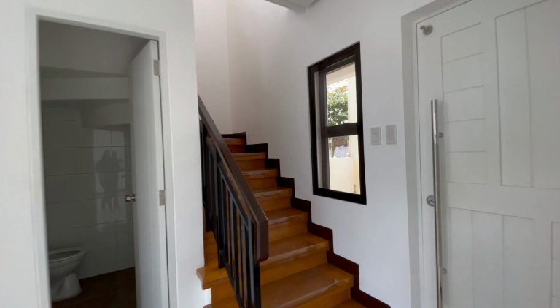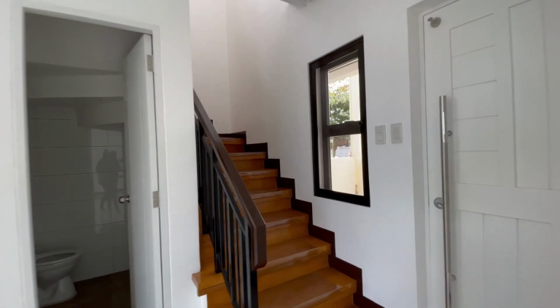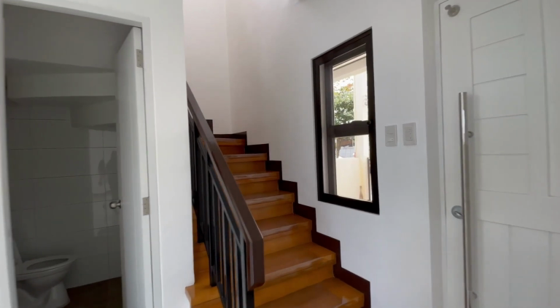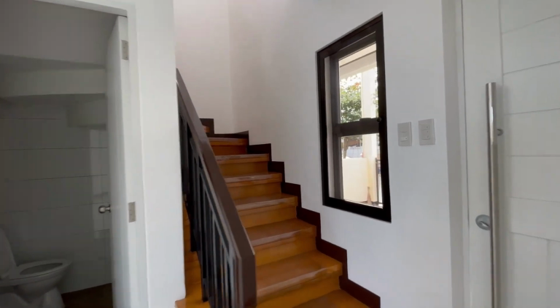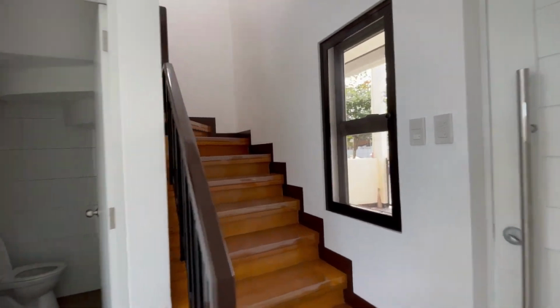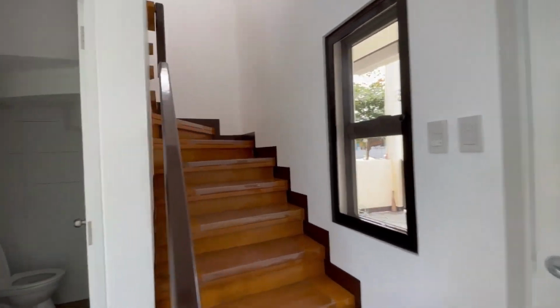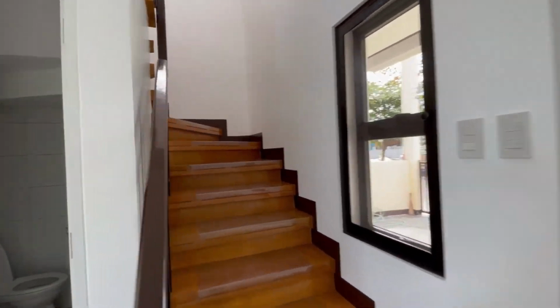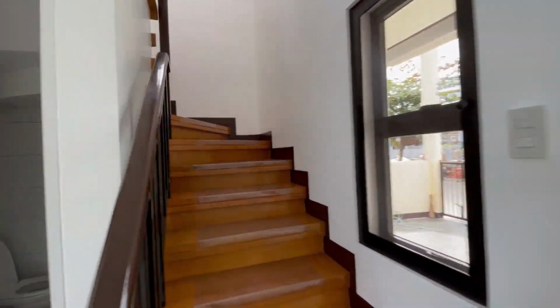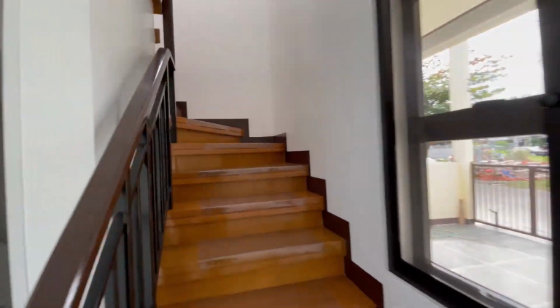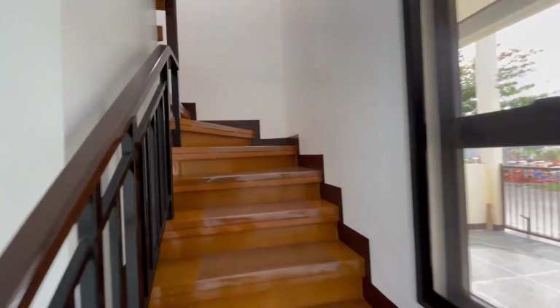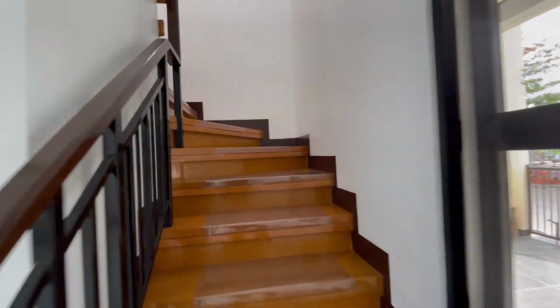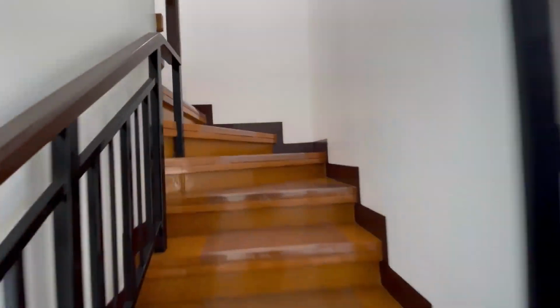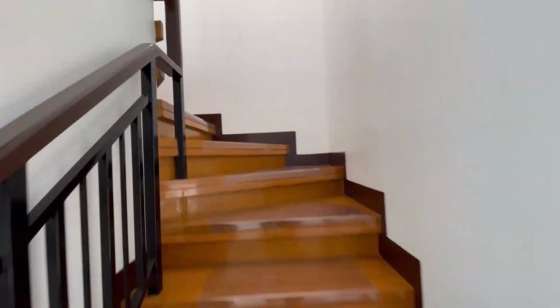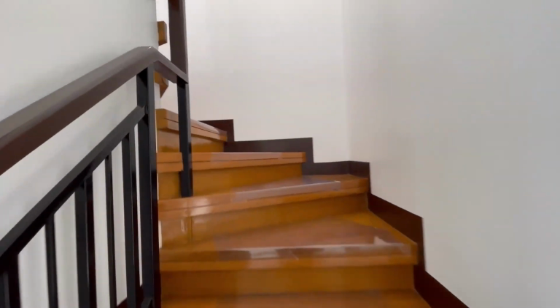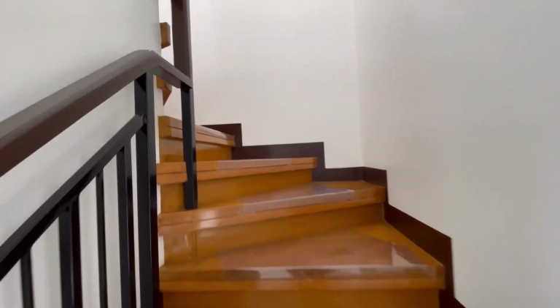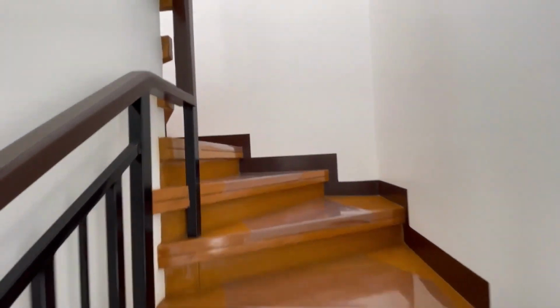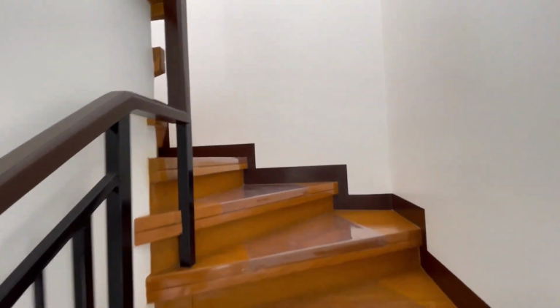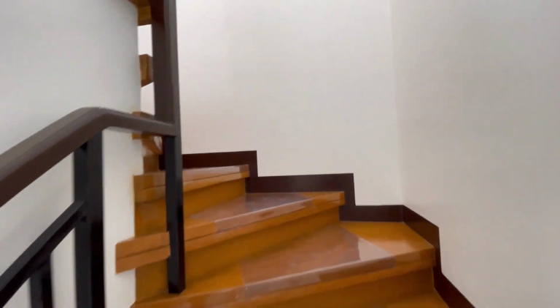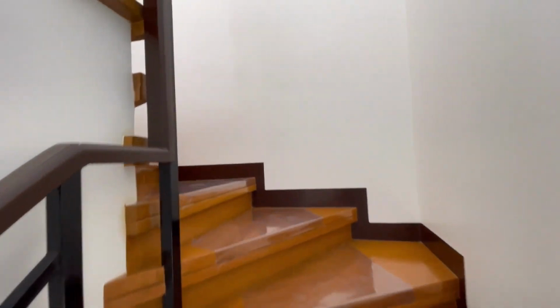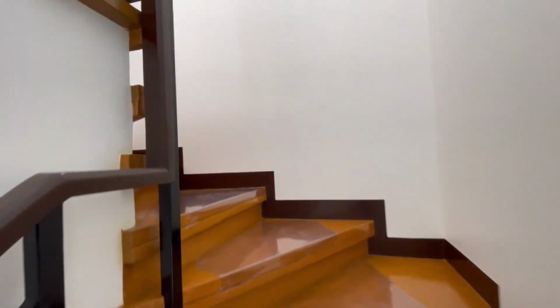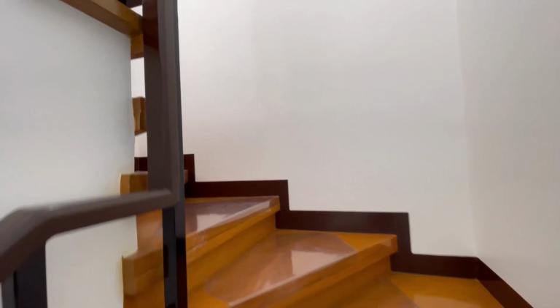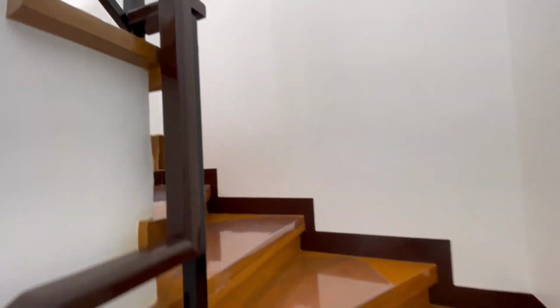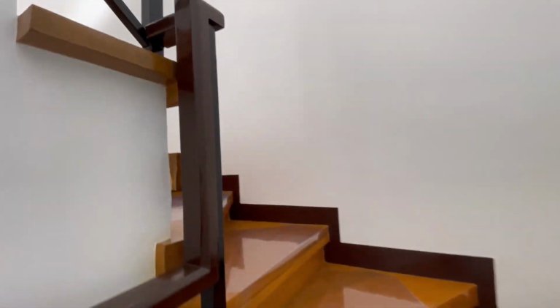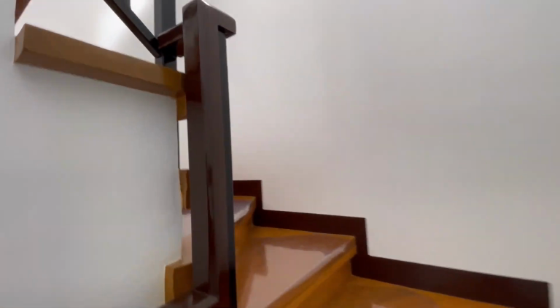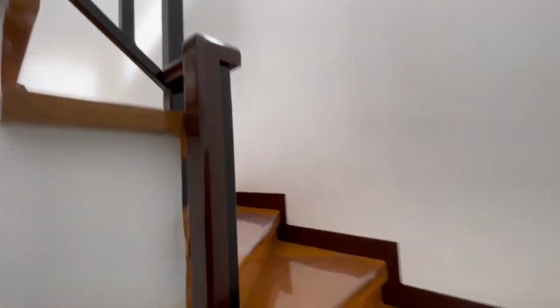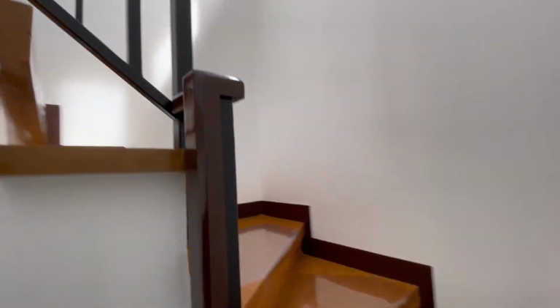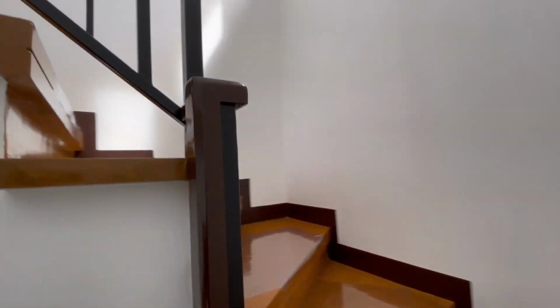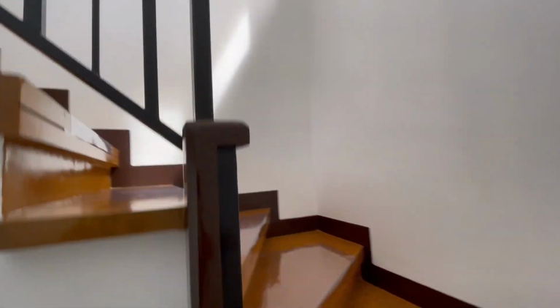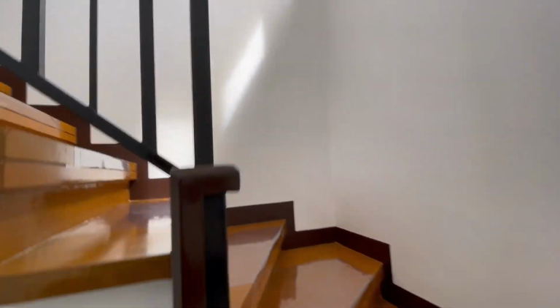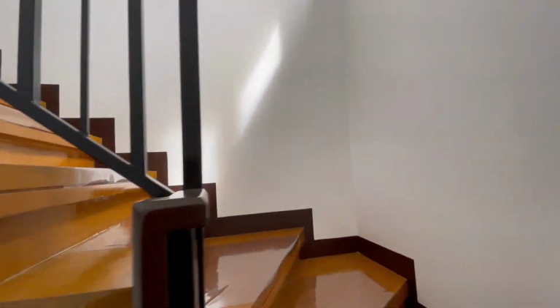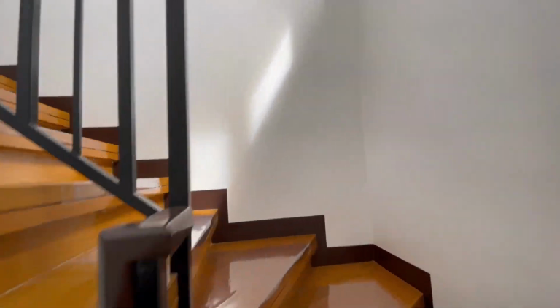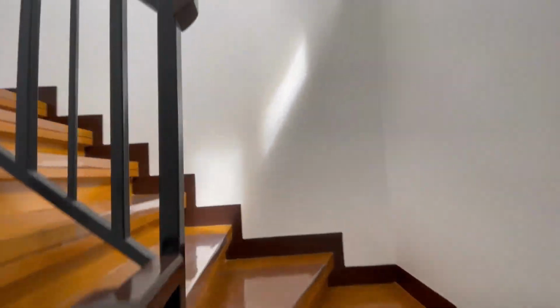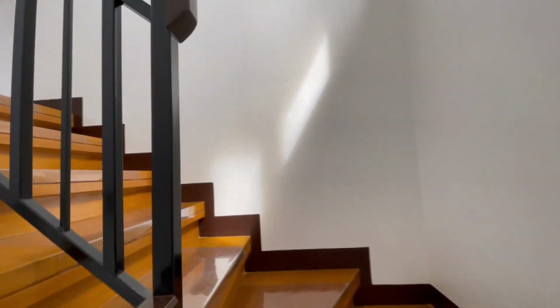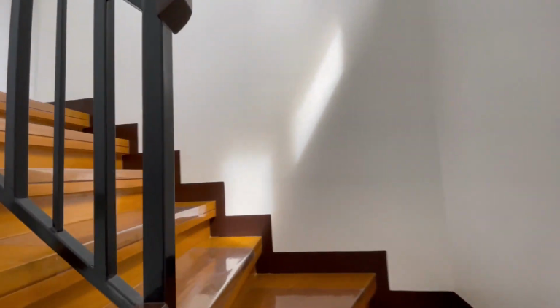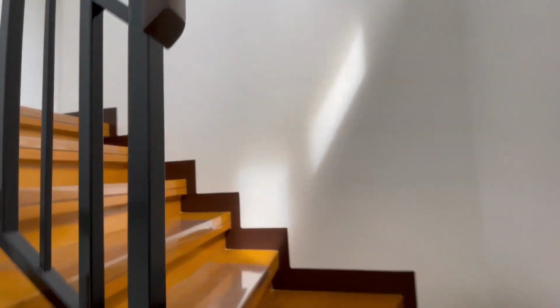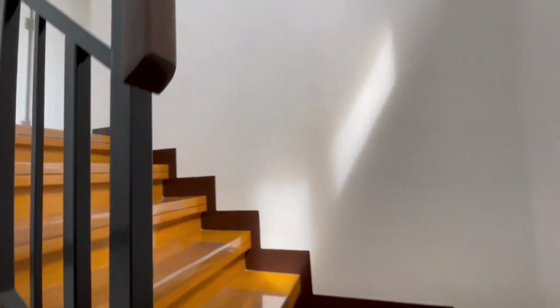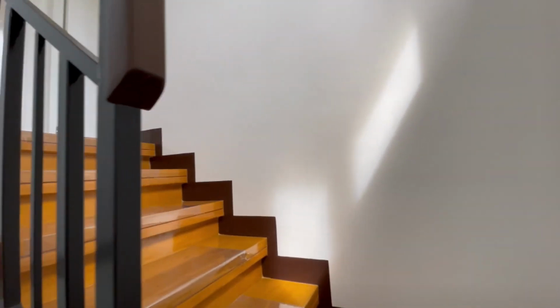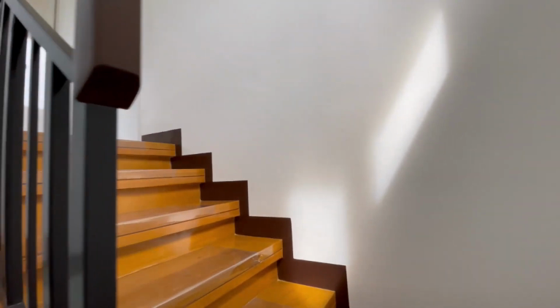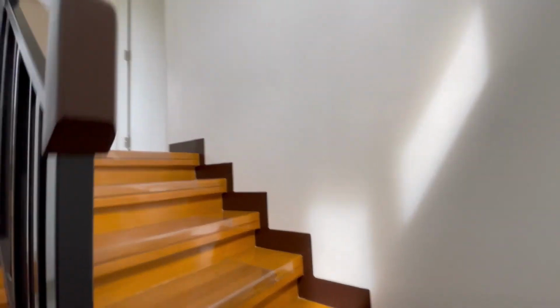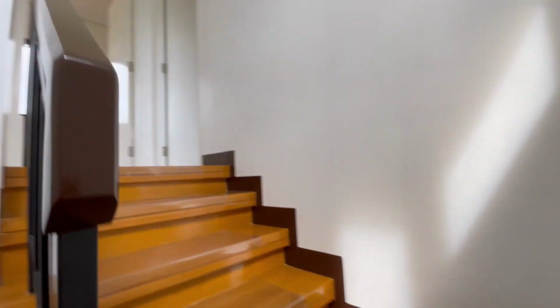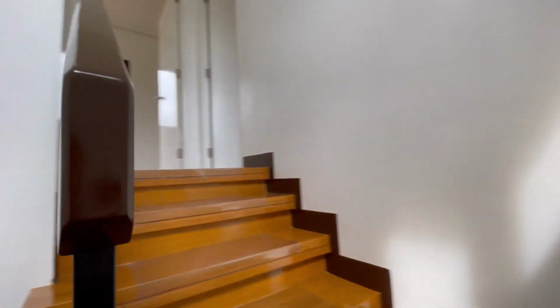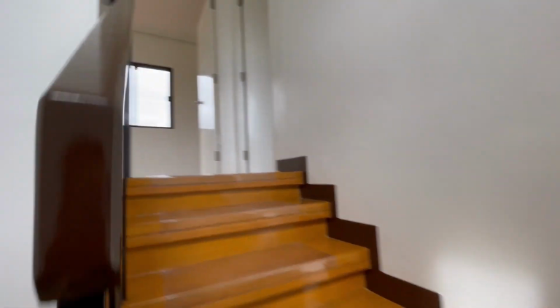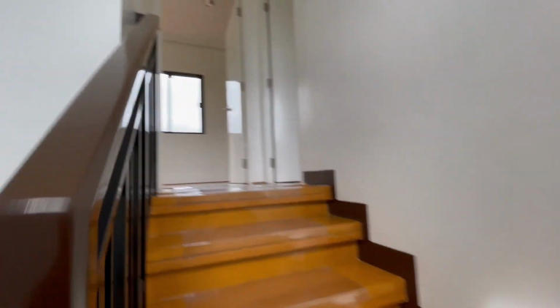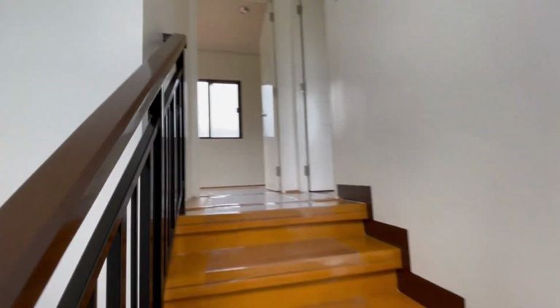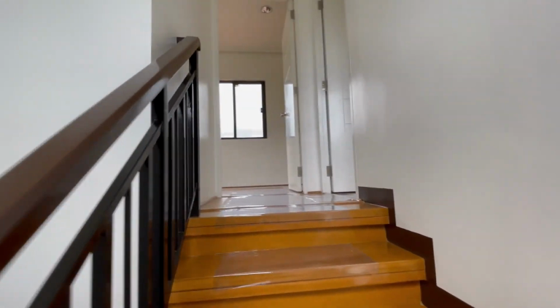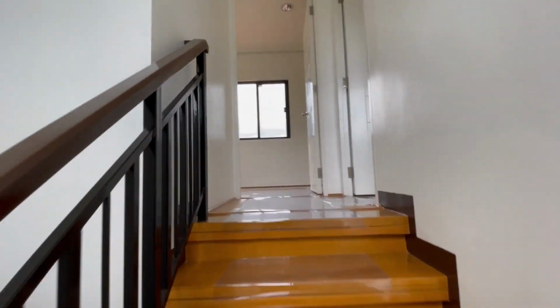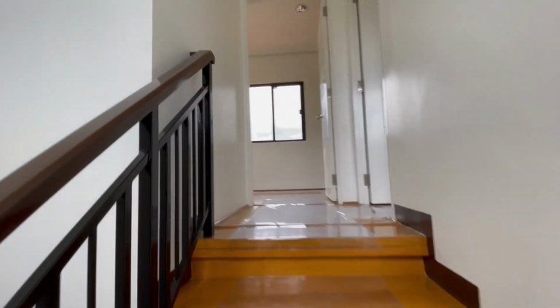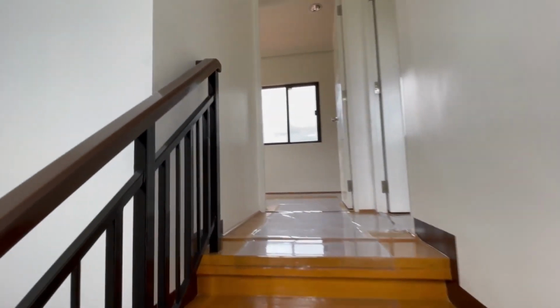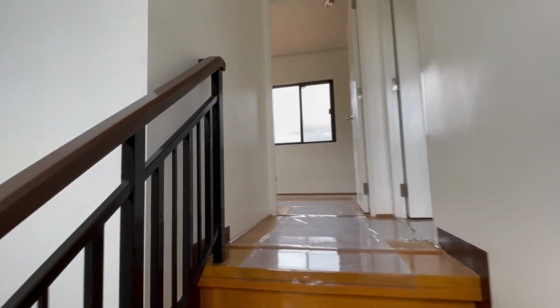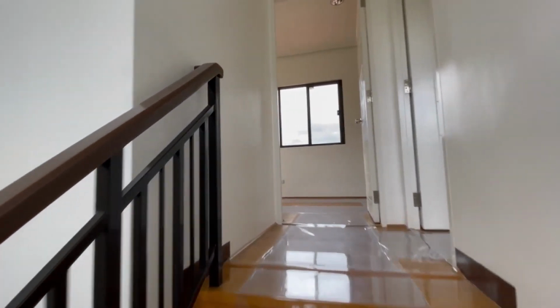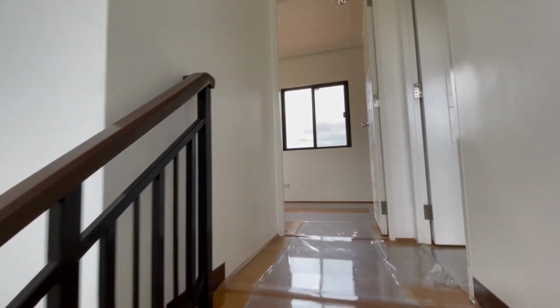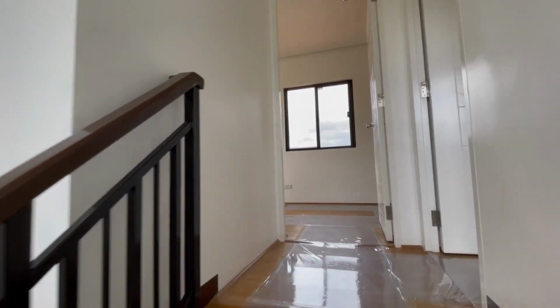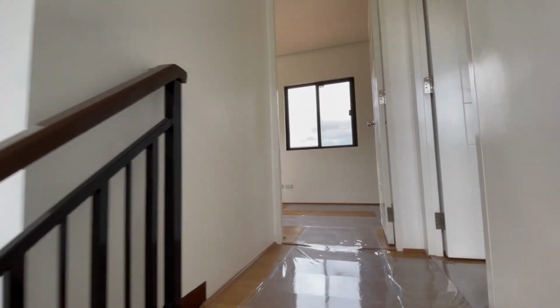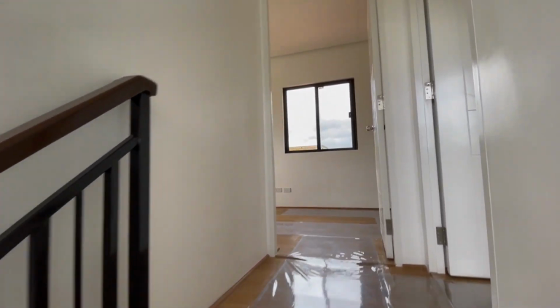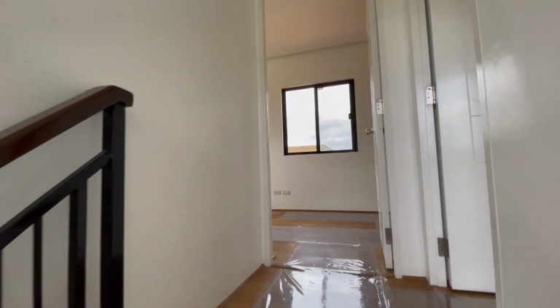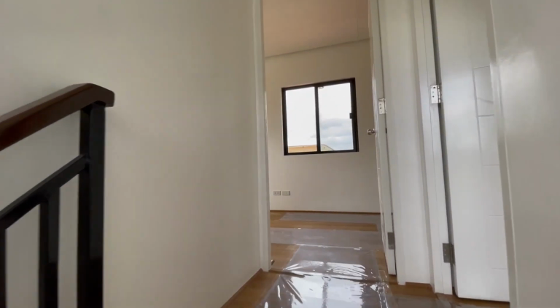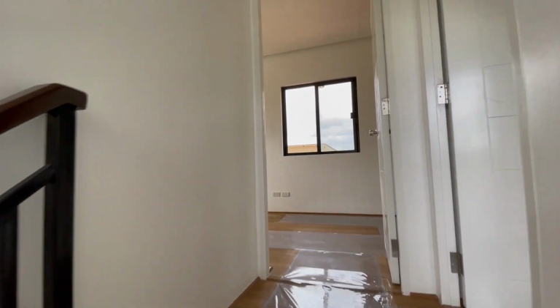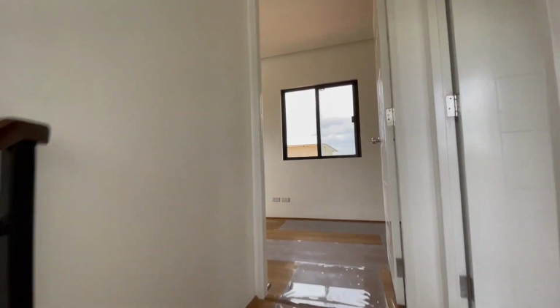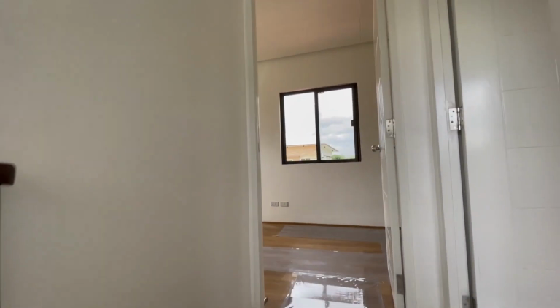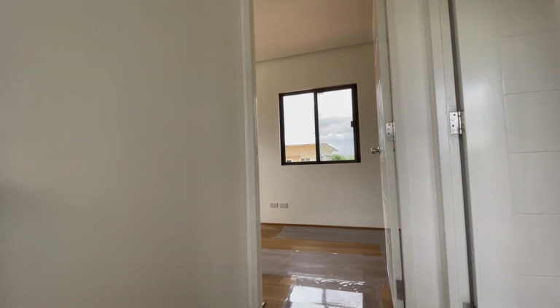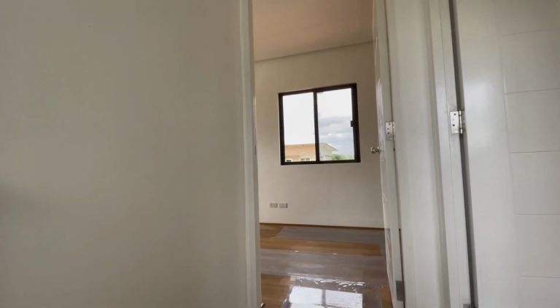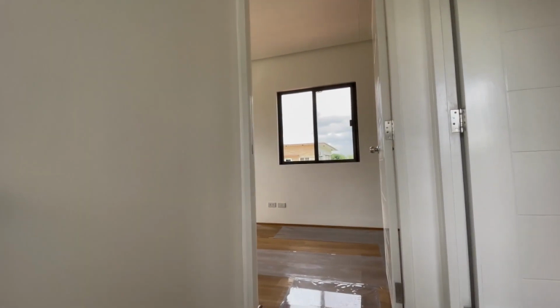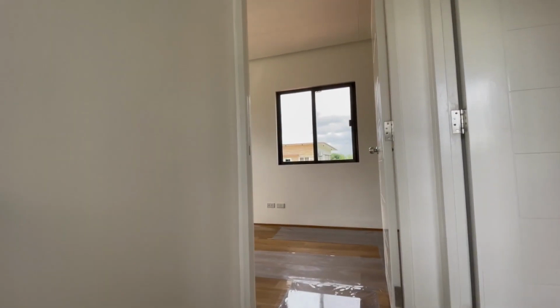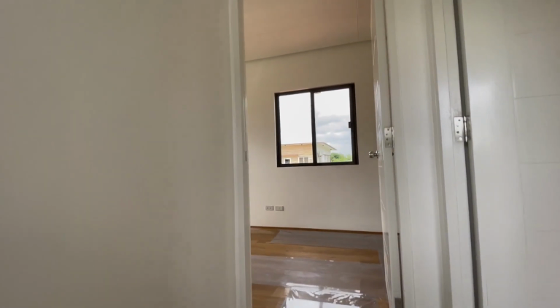Moving on to the second floor. The steps of the stairs are made of high-quality wood, providing a warm and natural look.